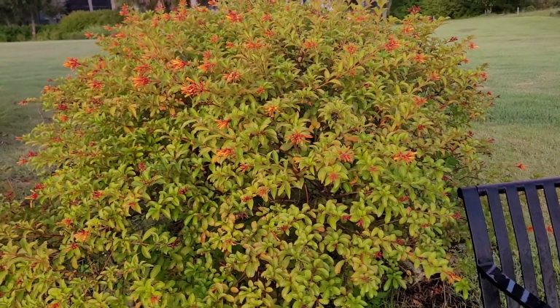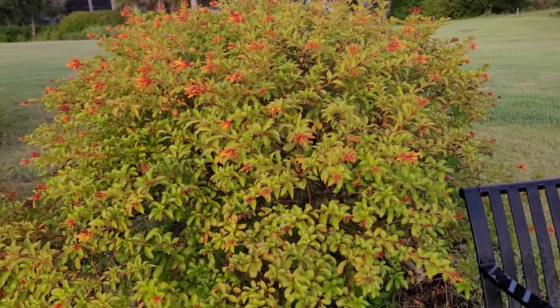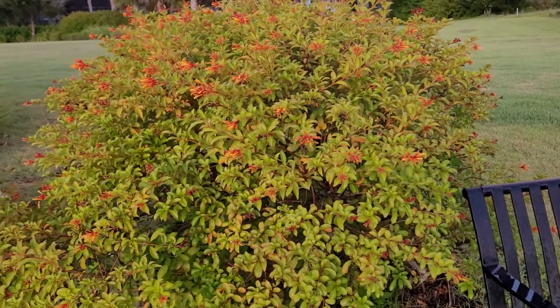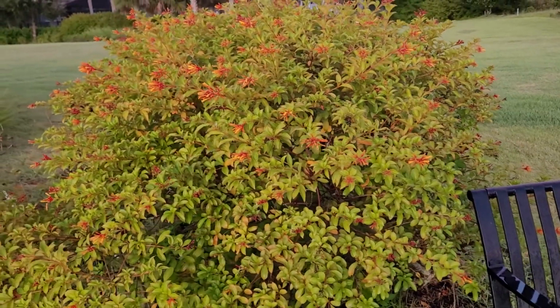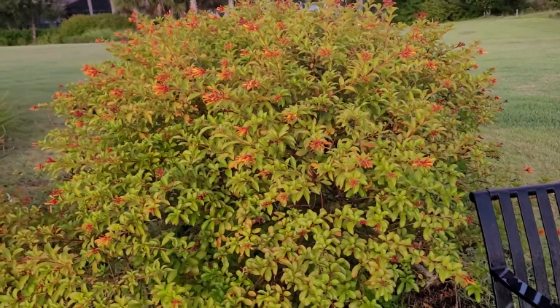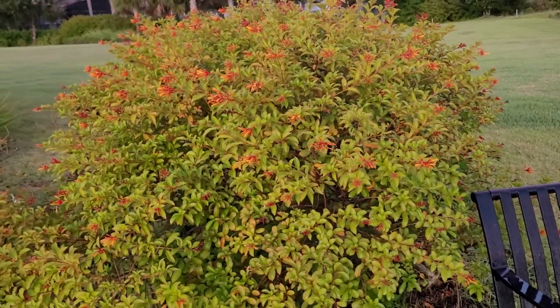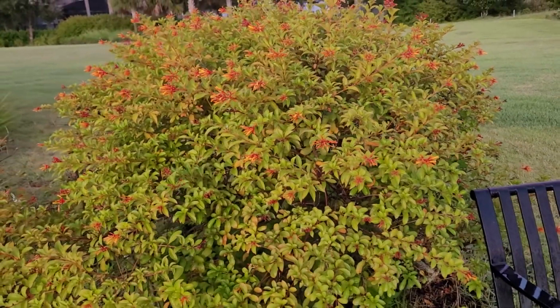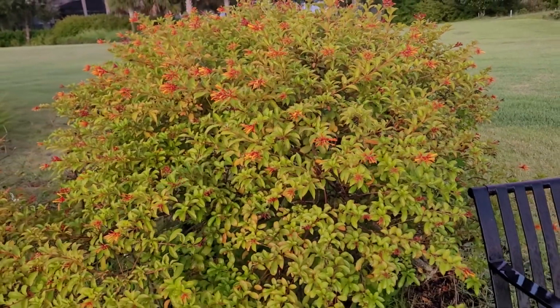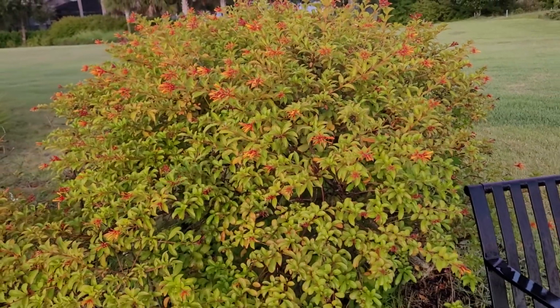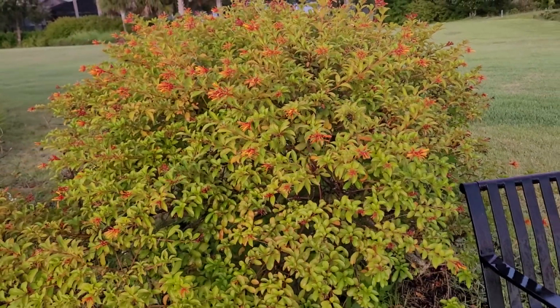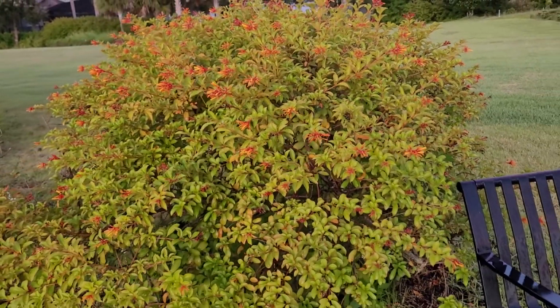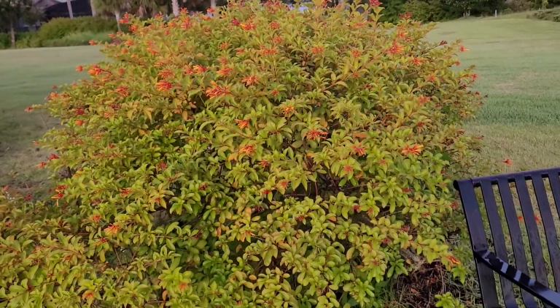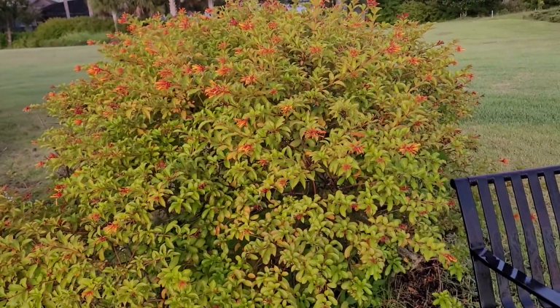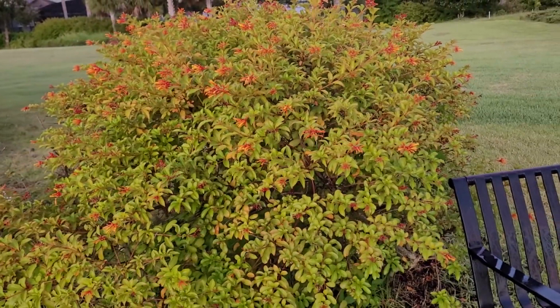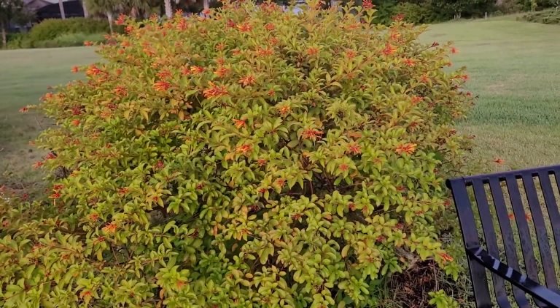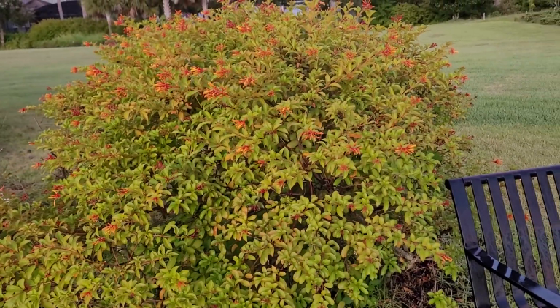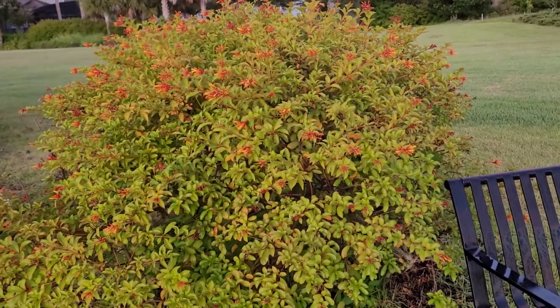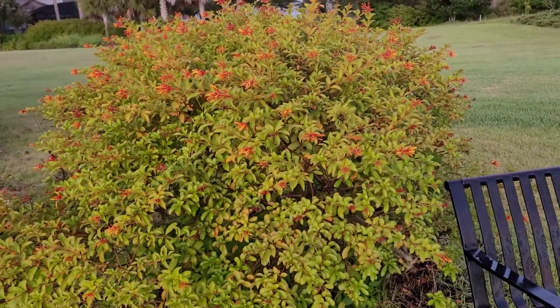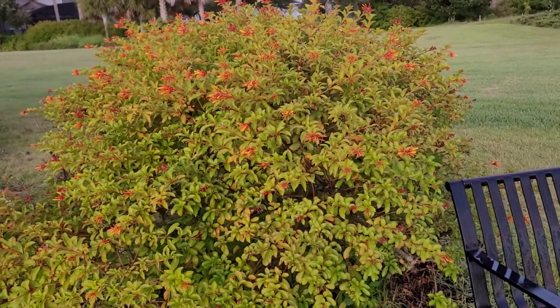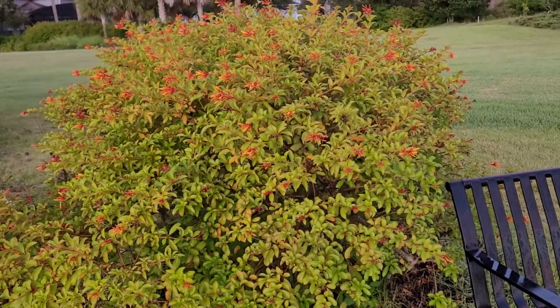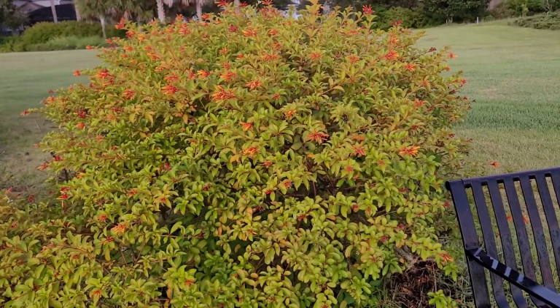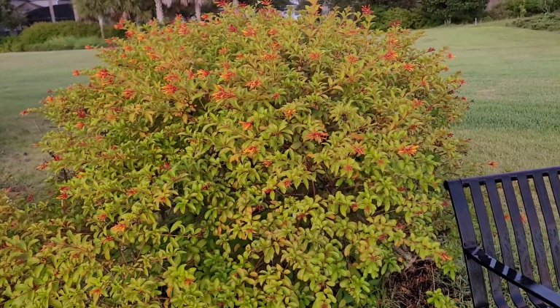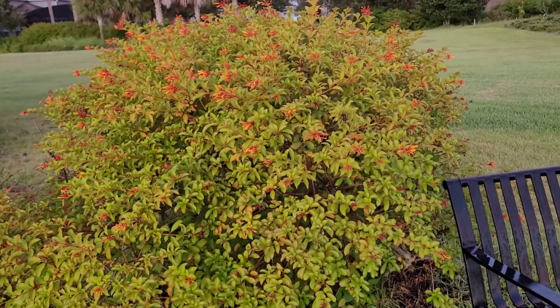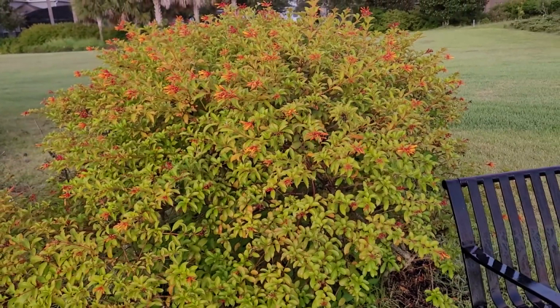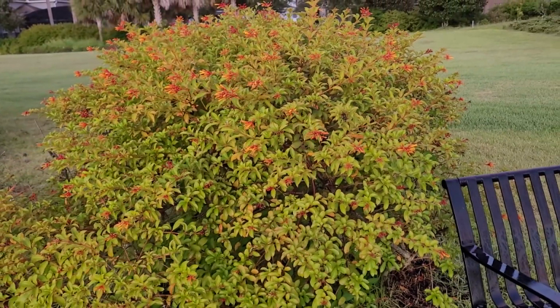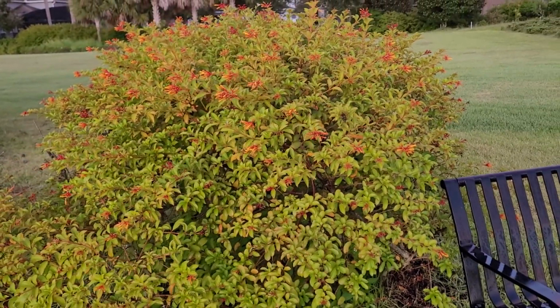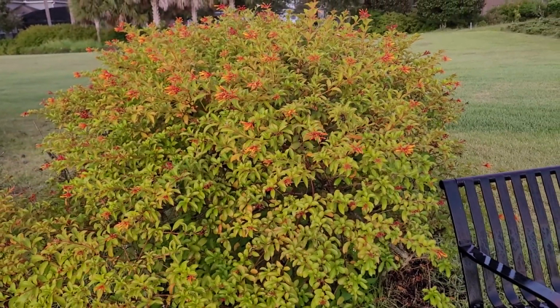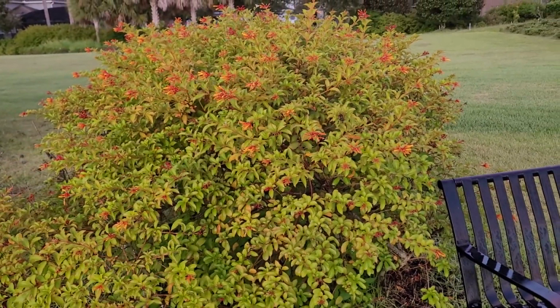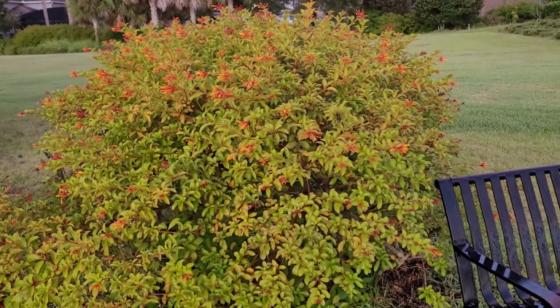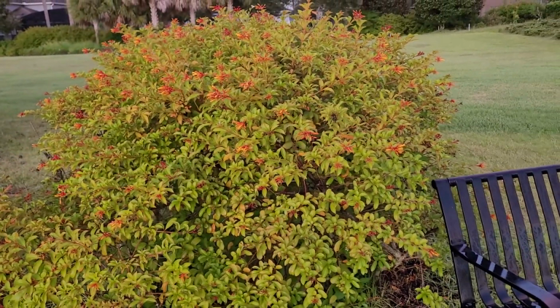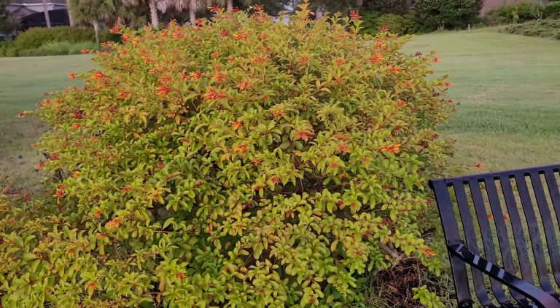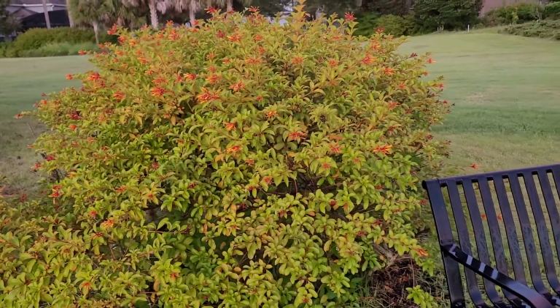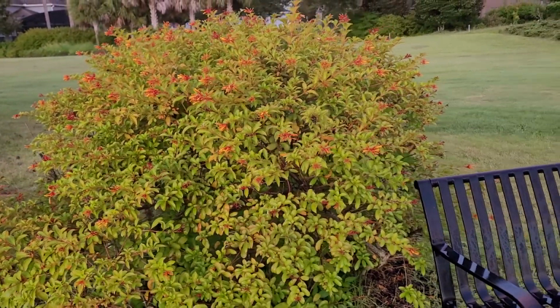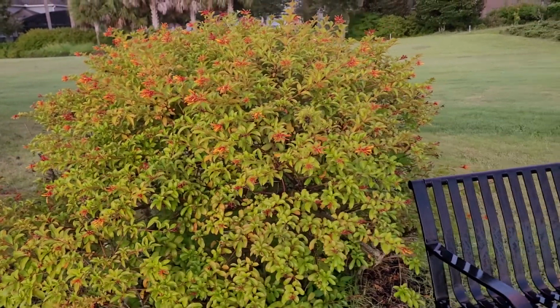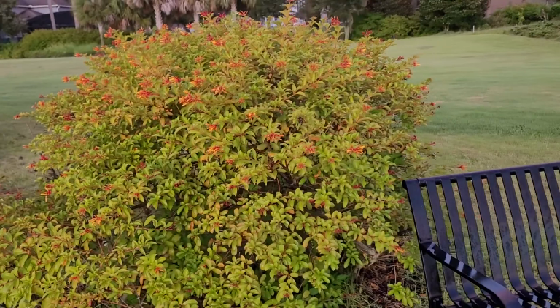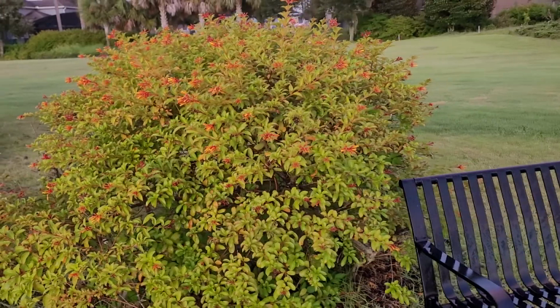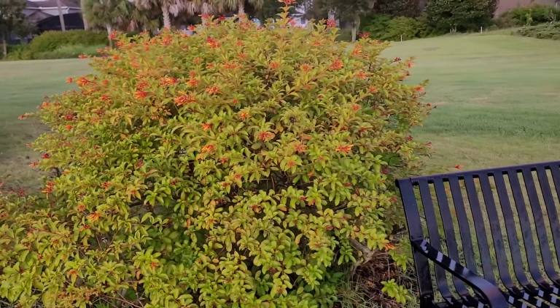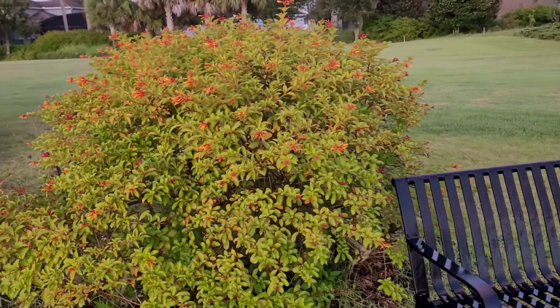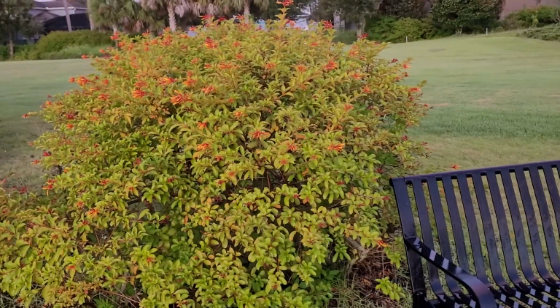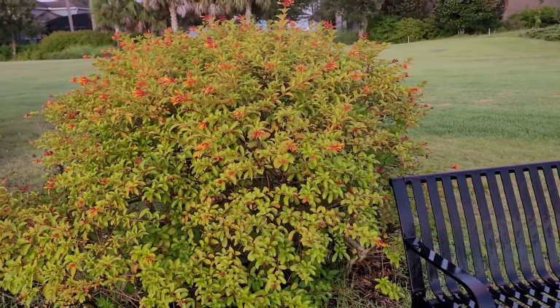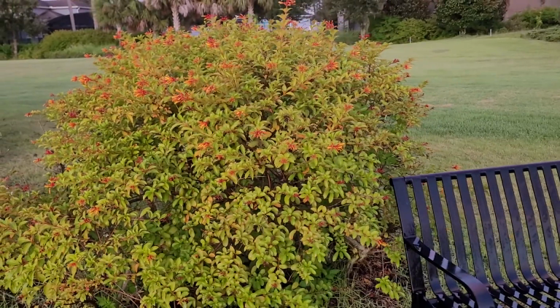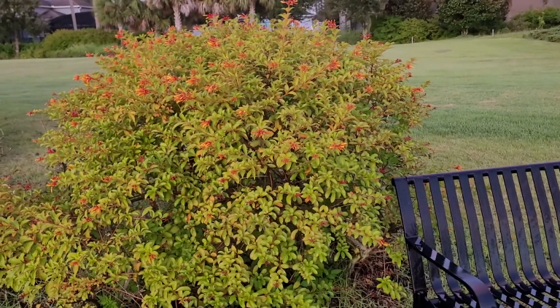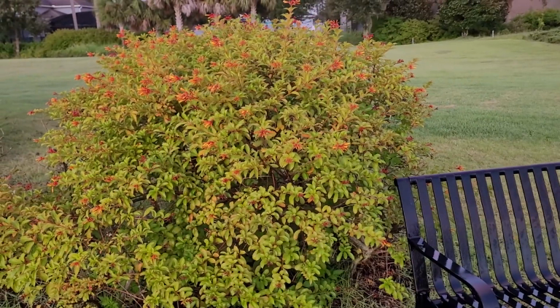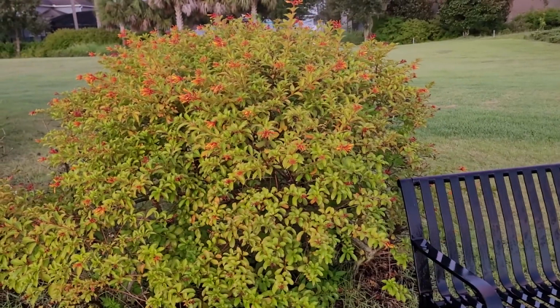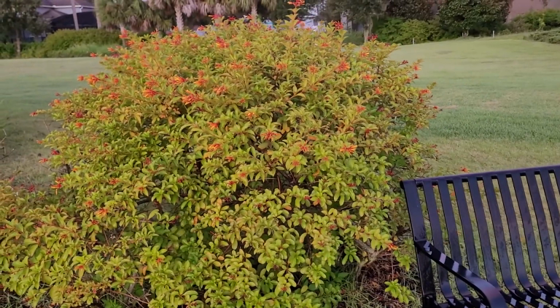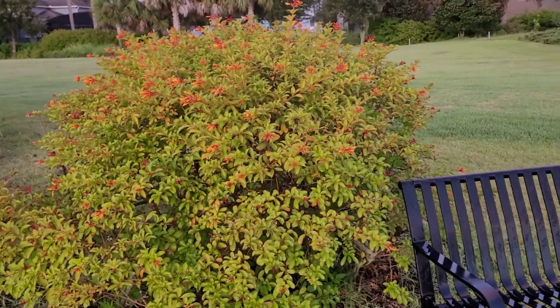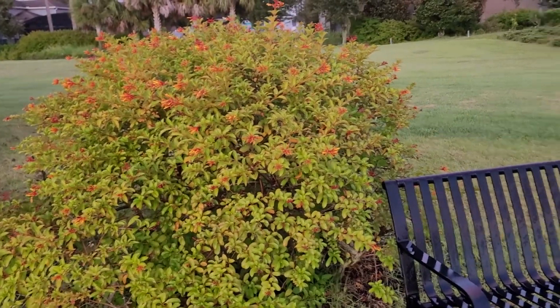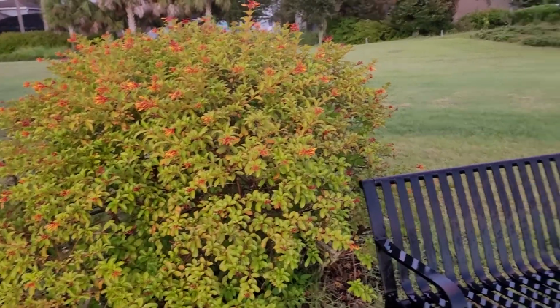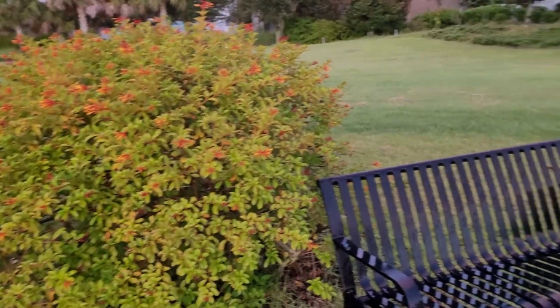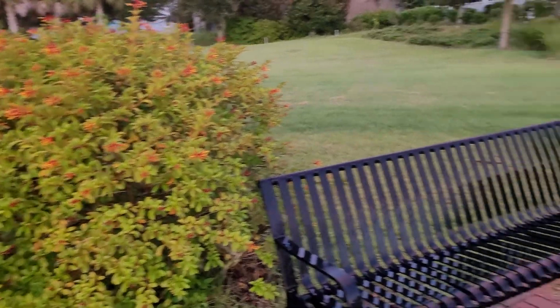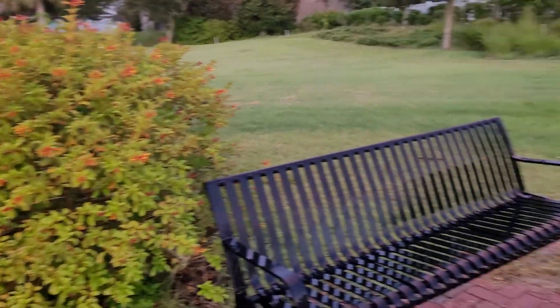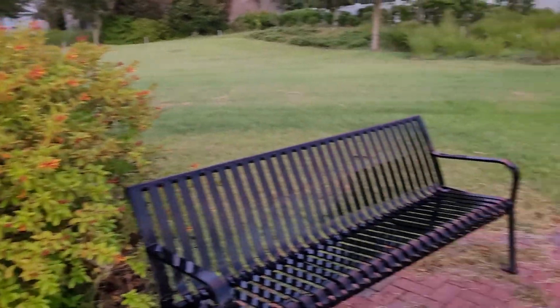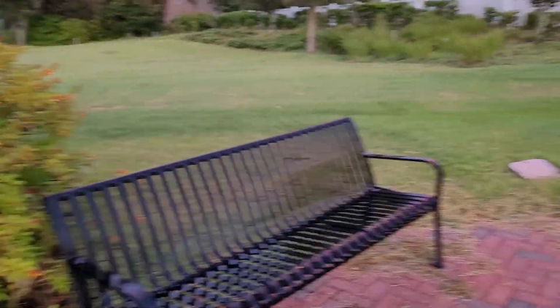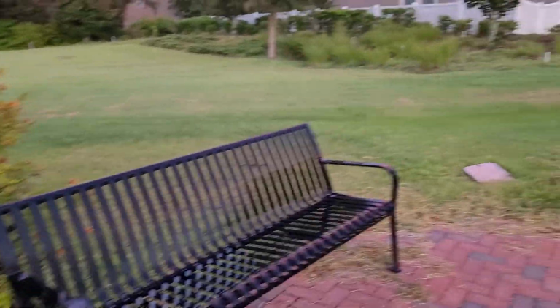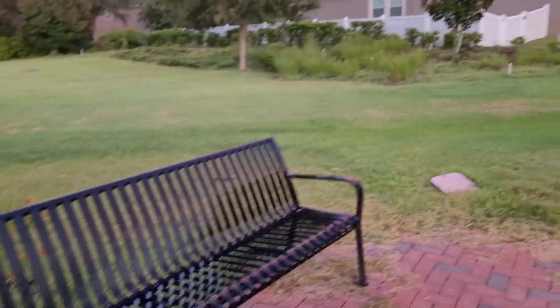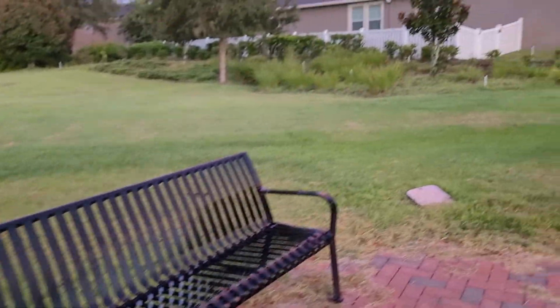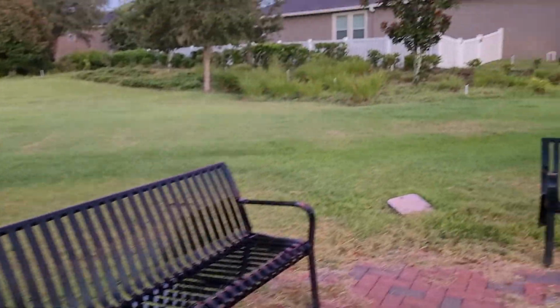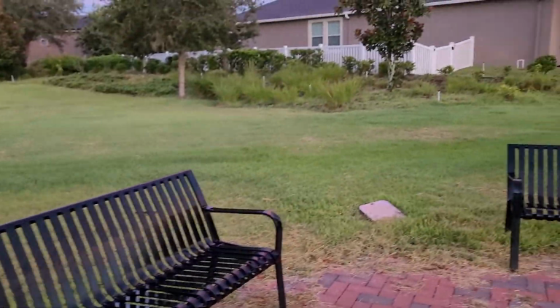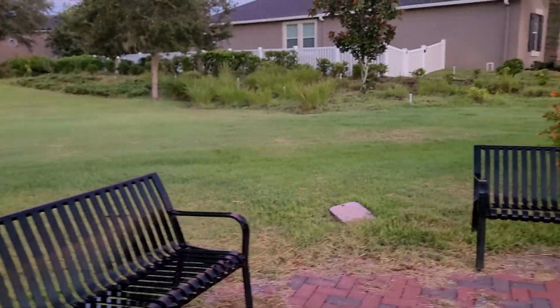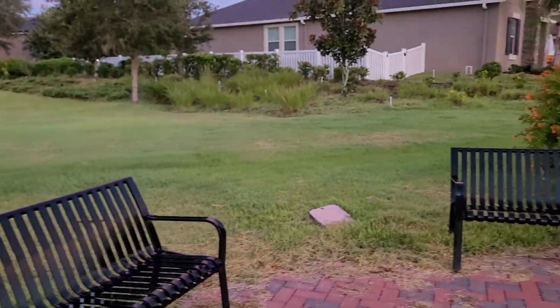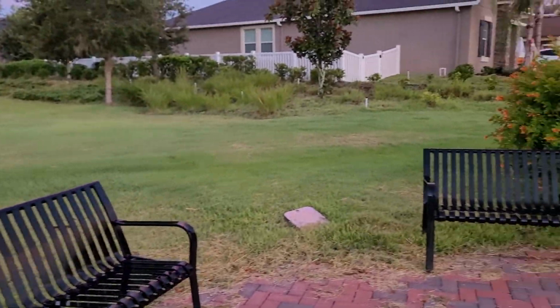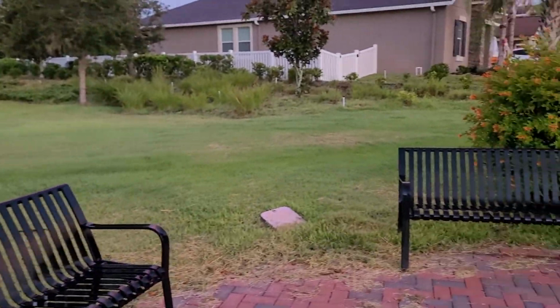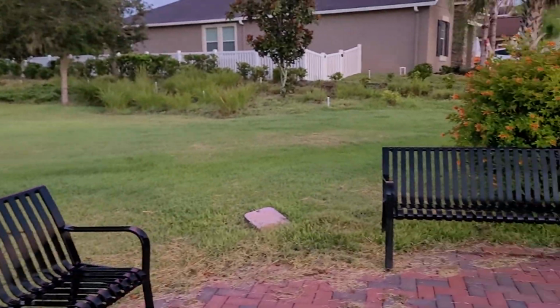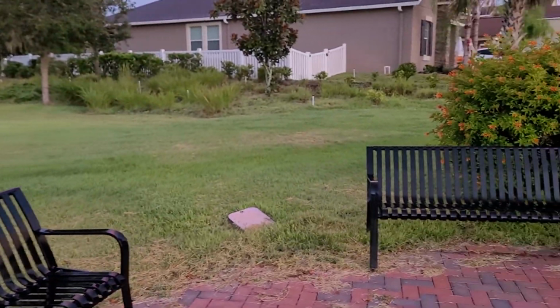The birds love it. Bees love it. Just come over on this side too.